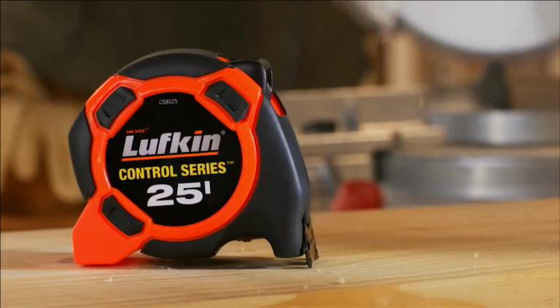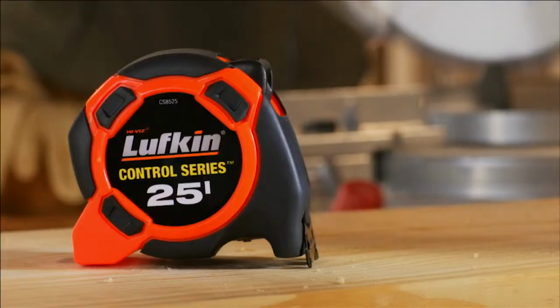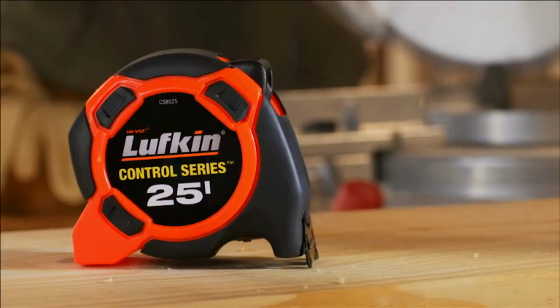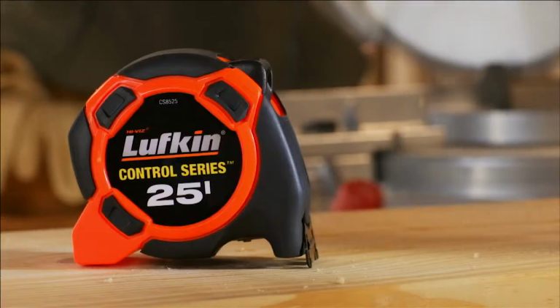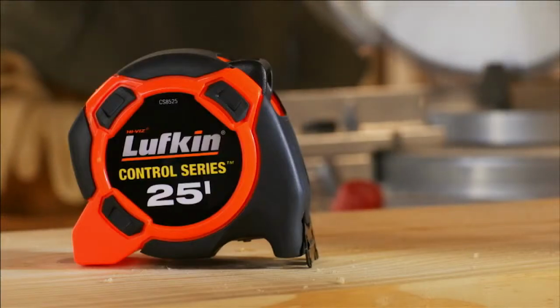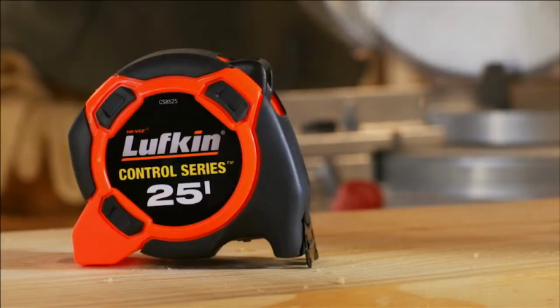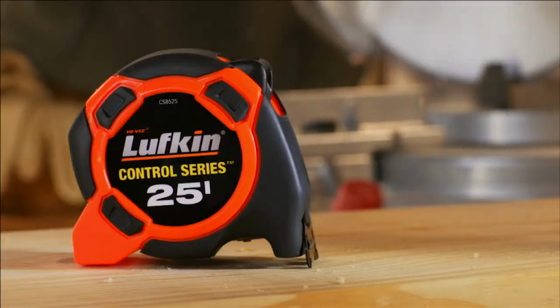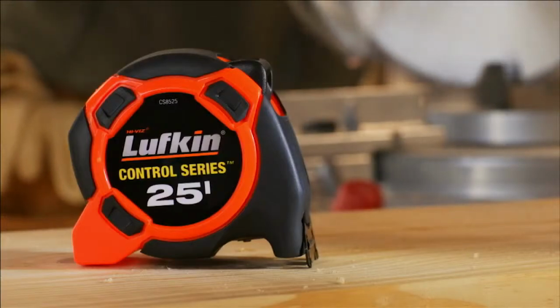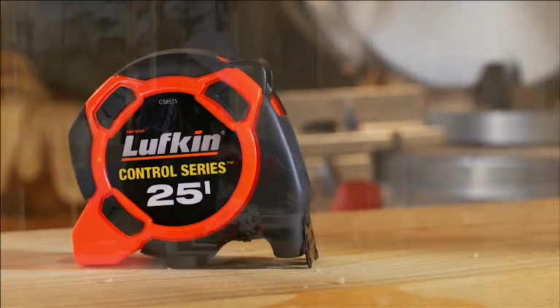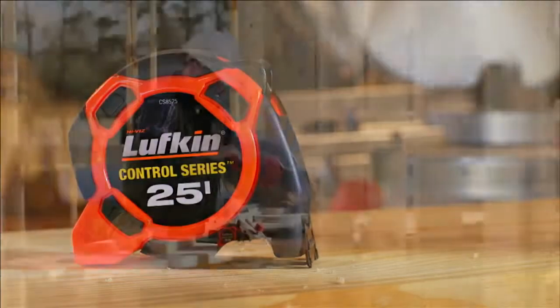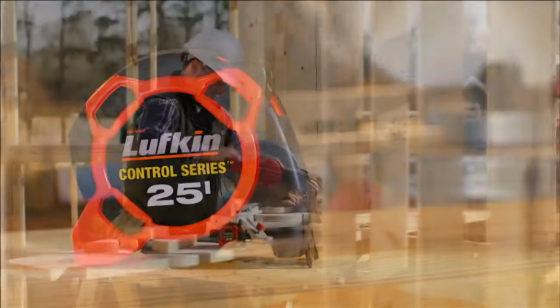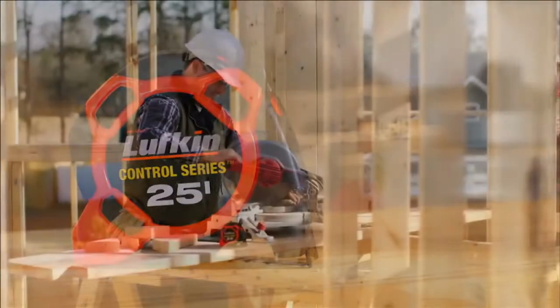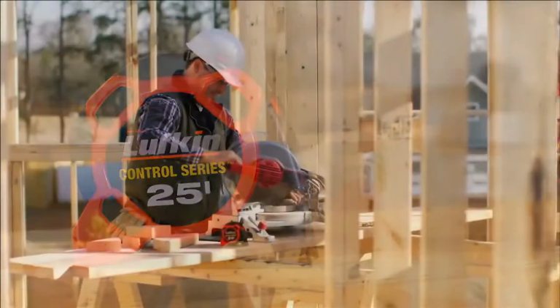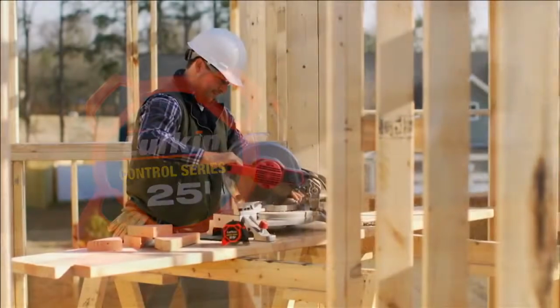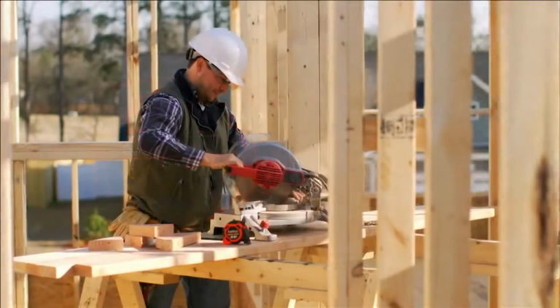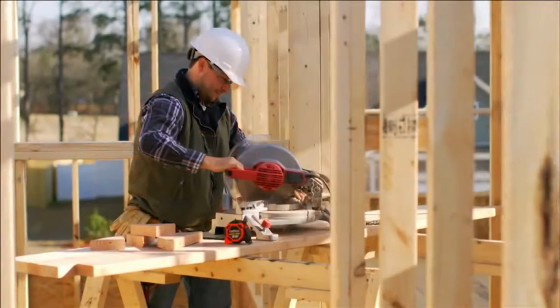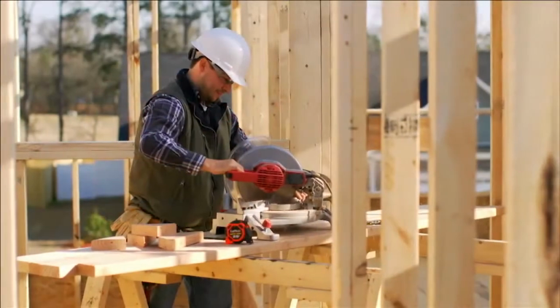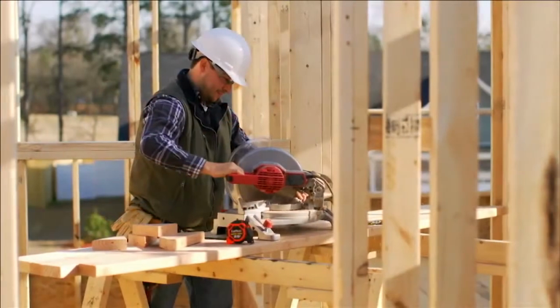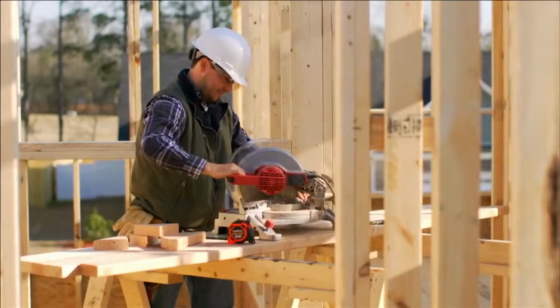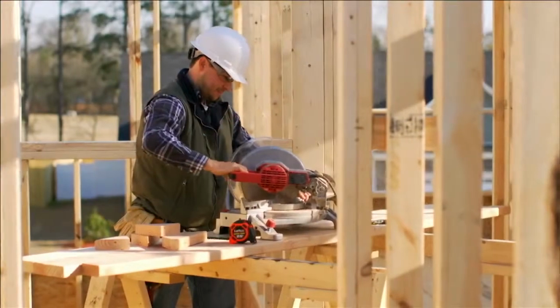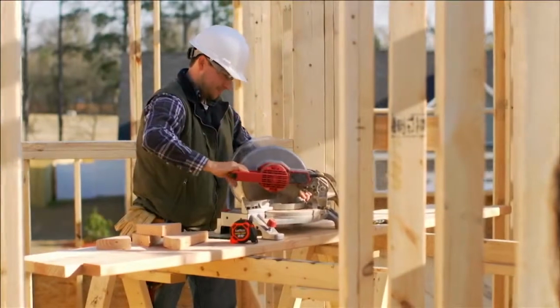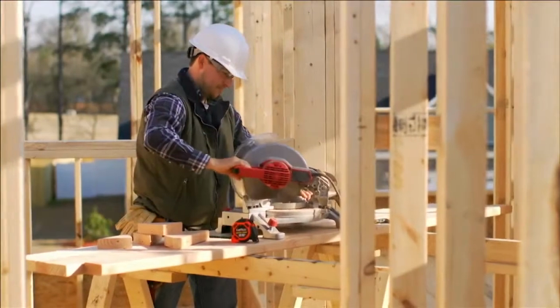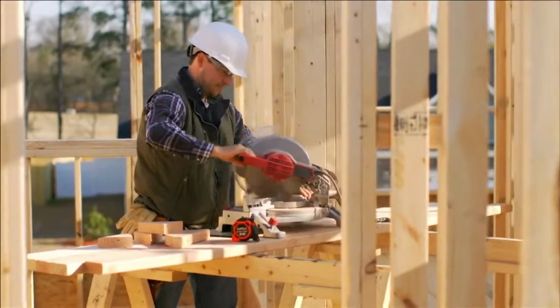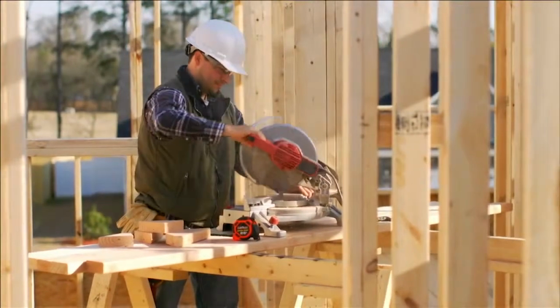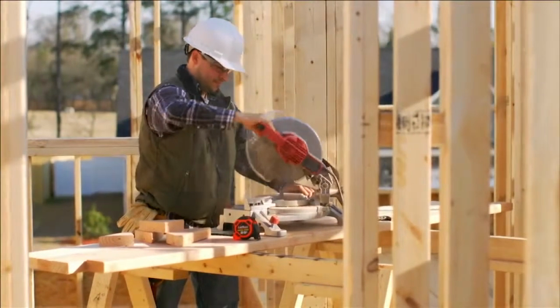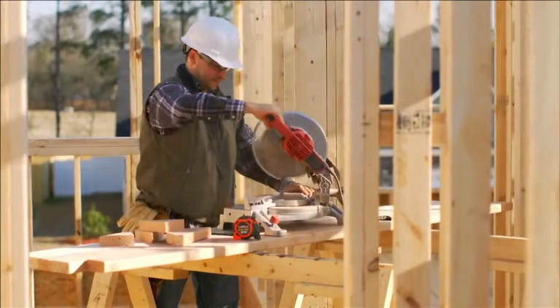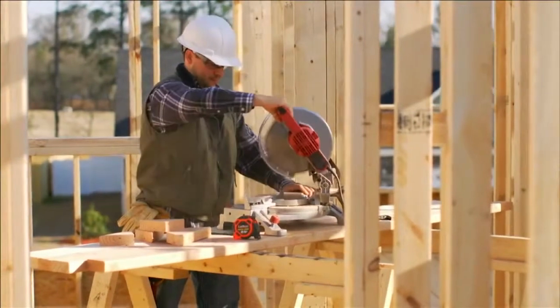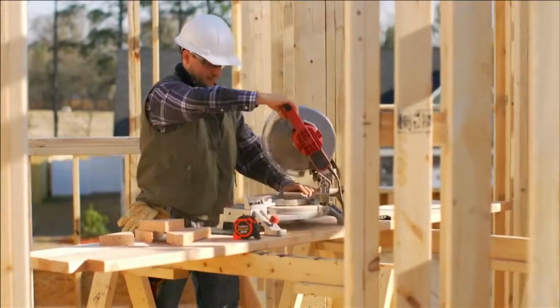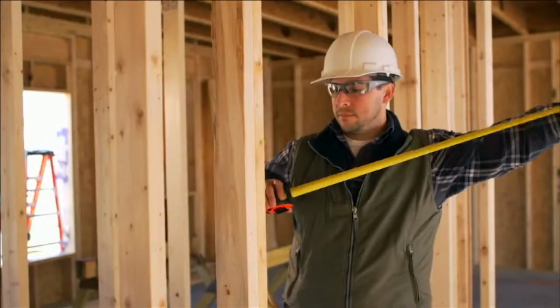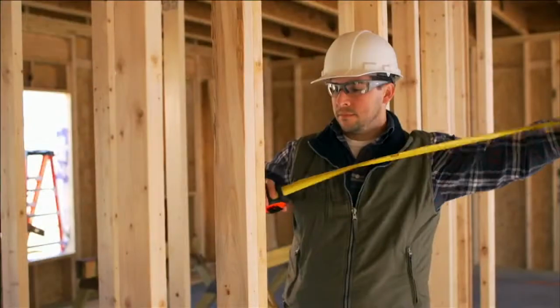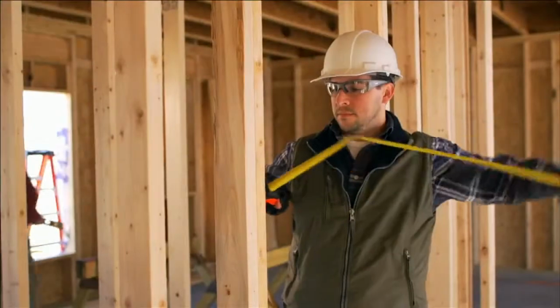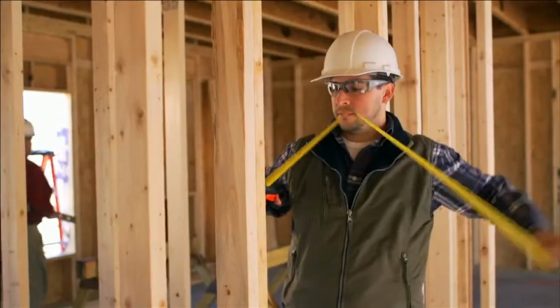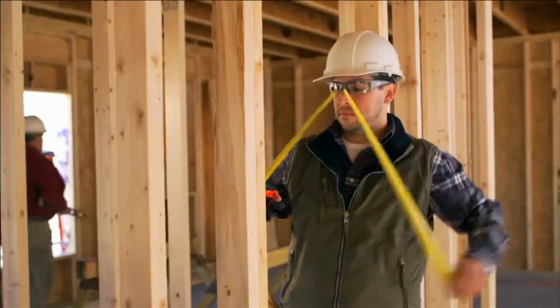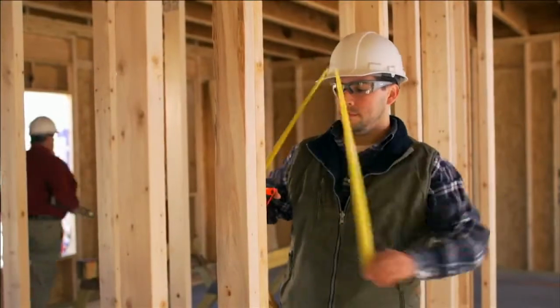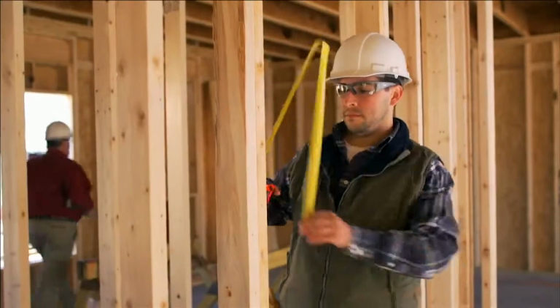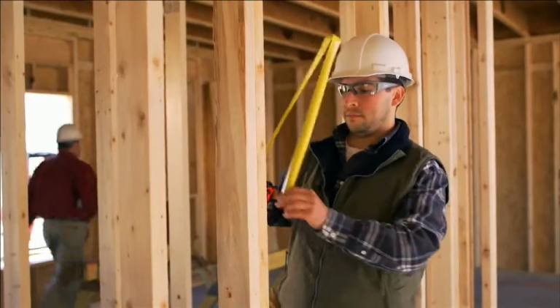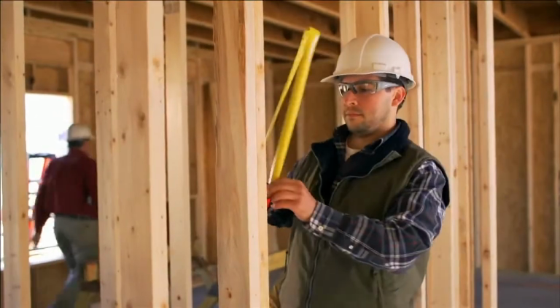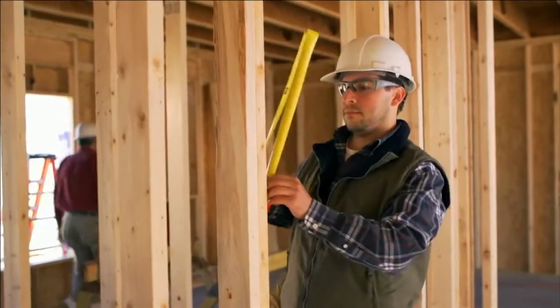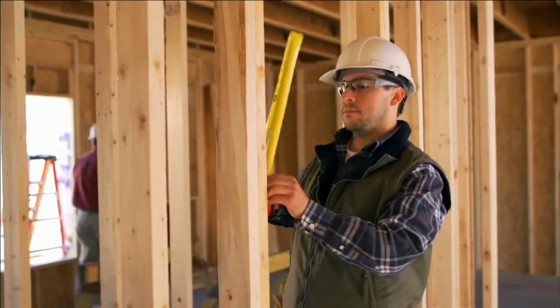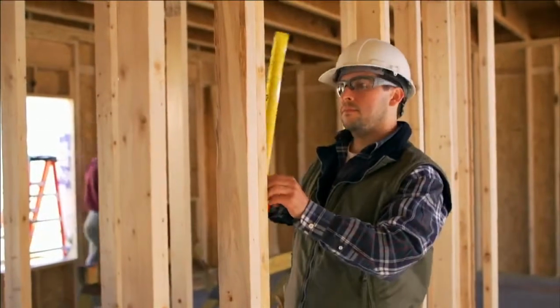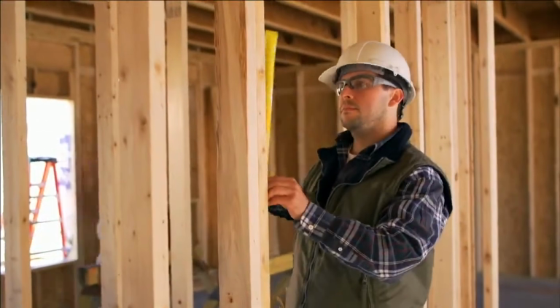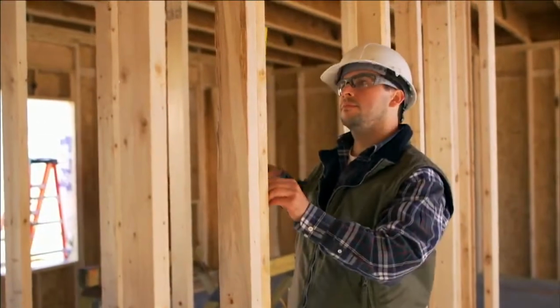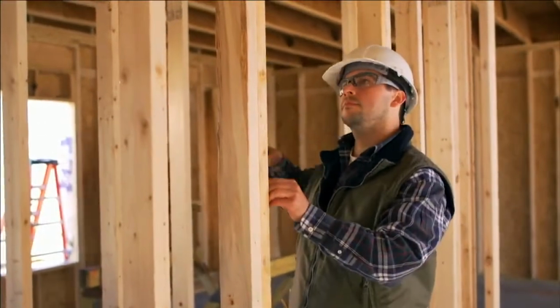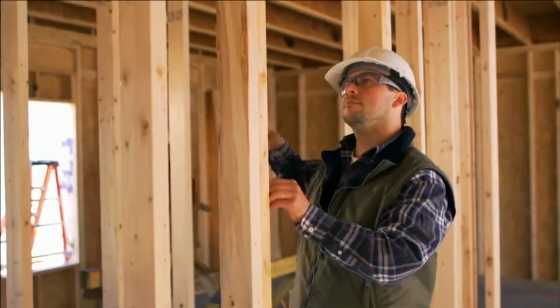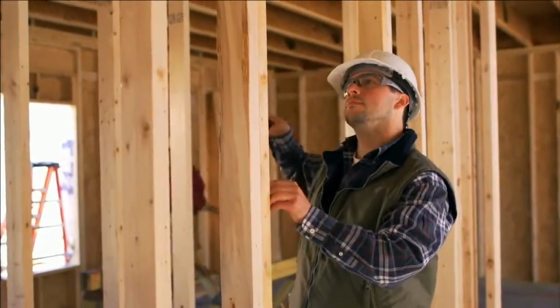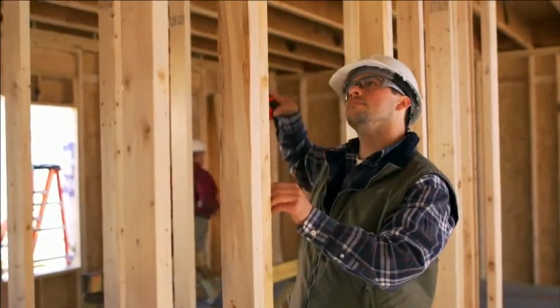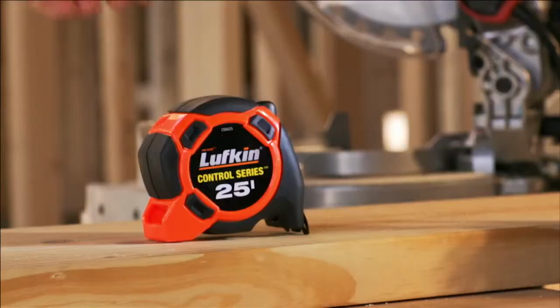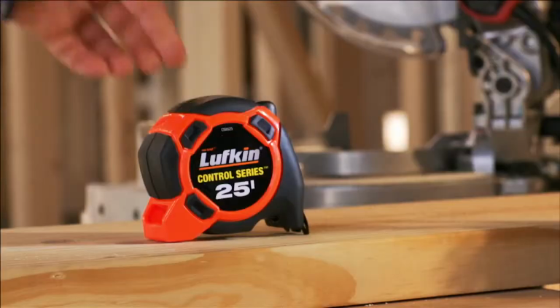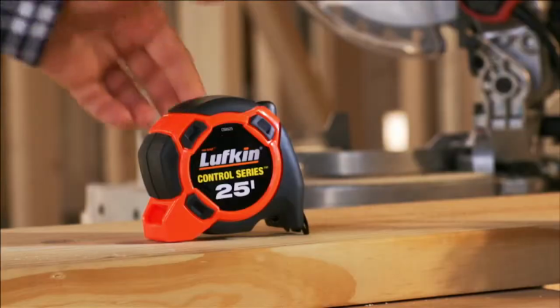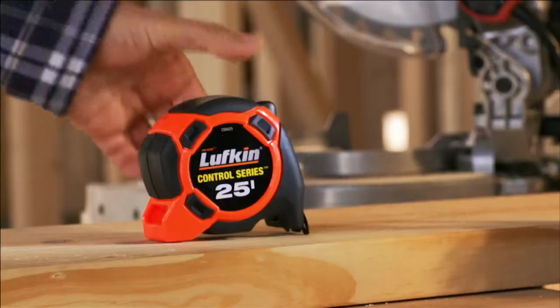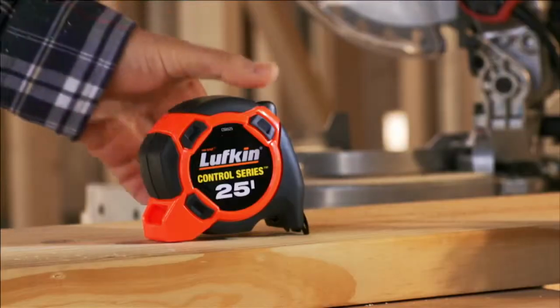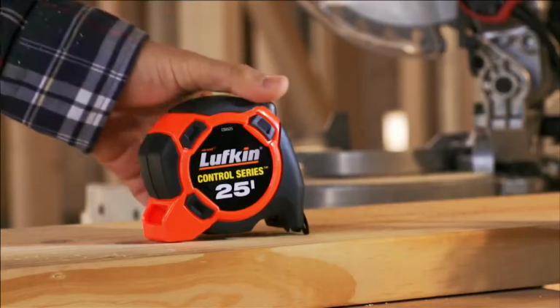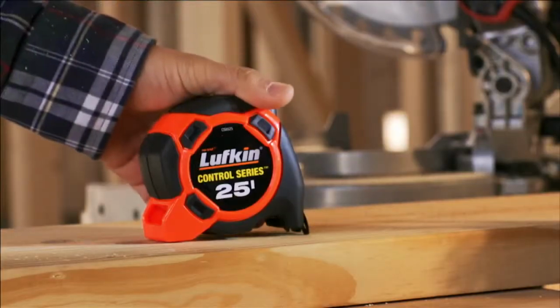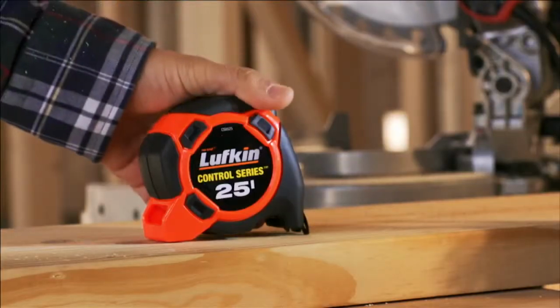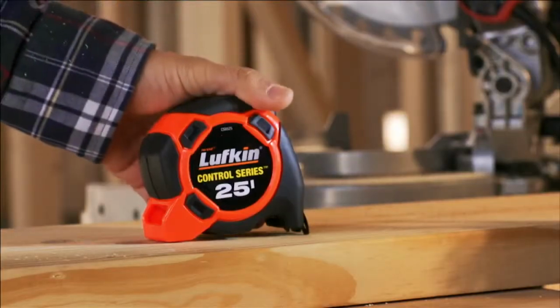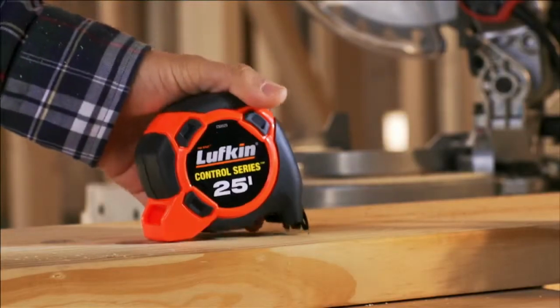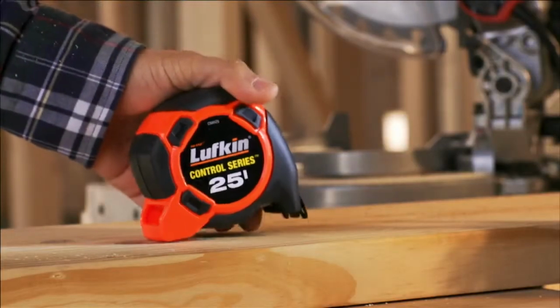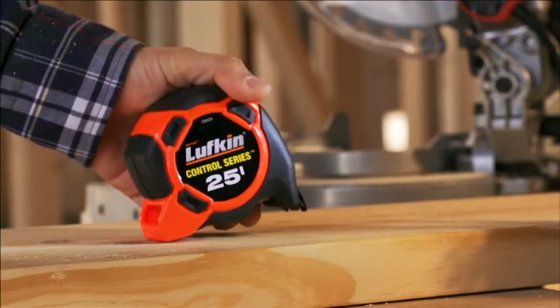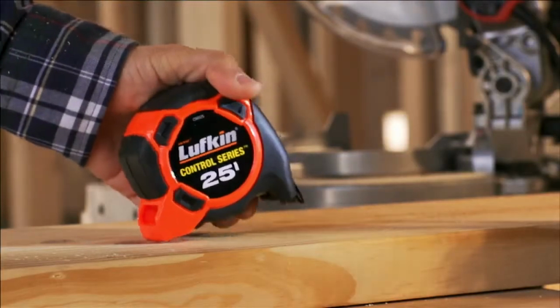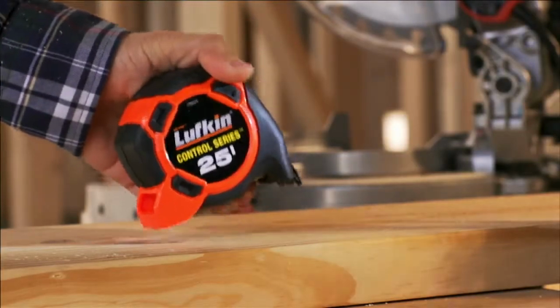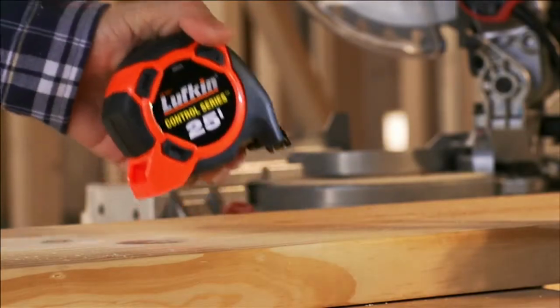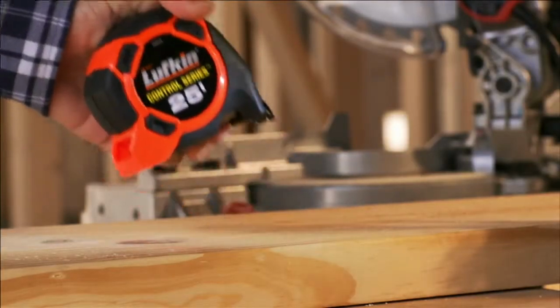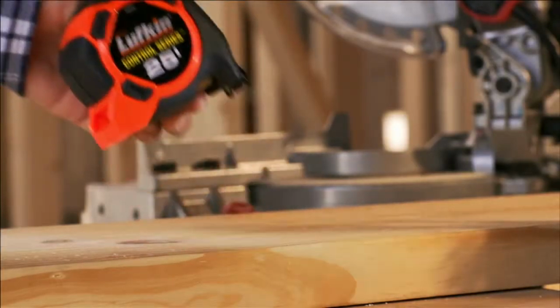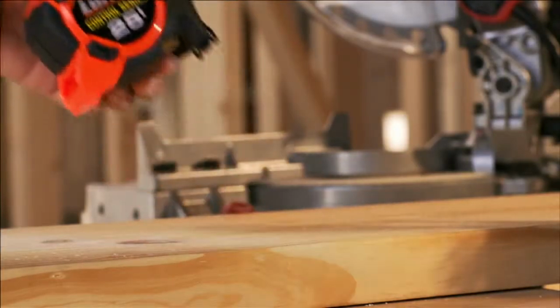Your tape is the most essential tool on the job. Increase speed and efficiency with the new Control Series from Lufkin.